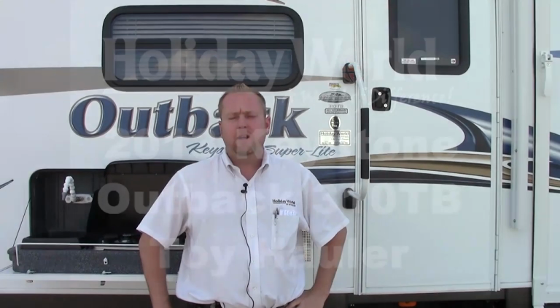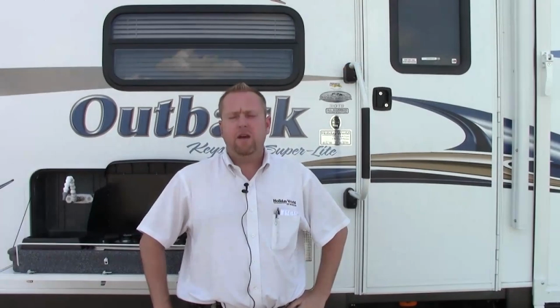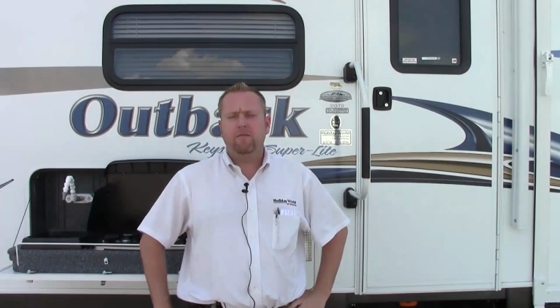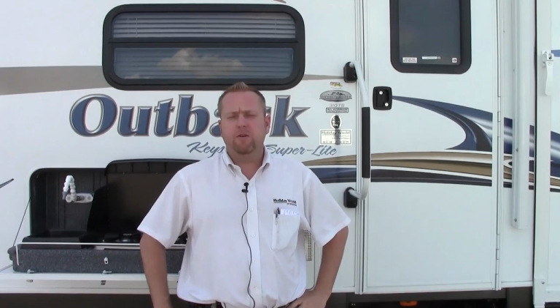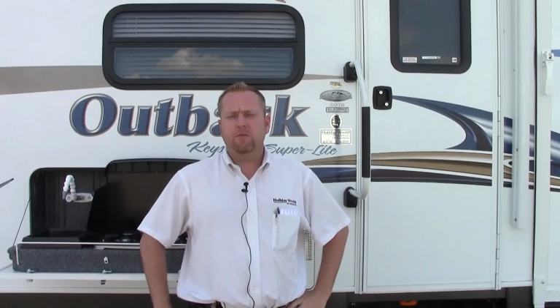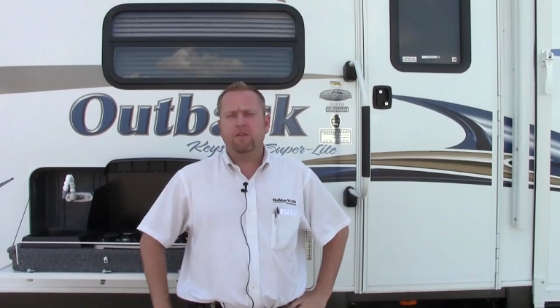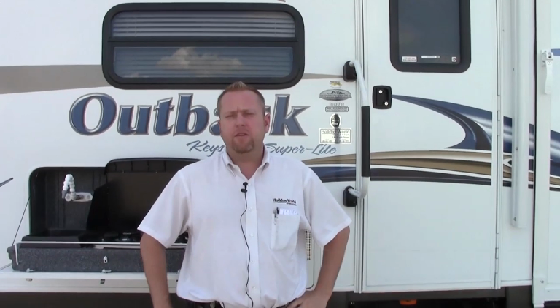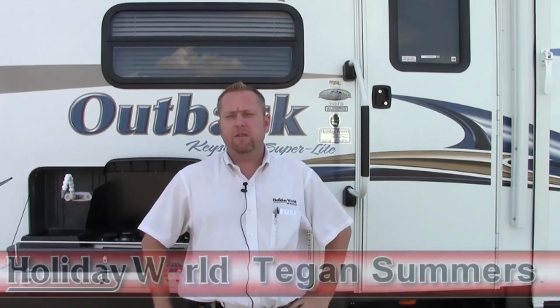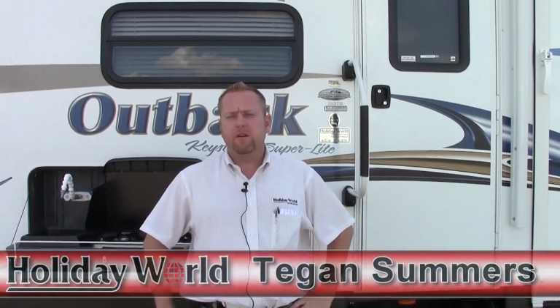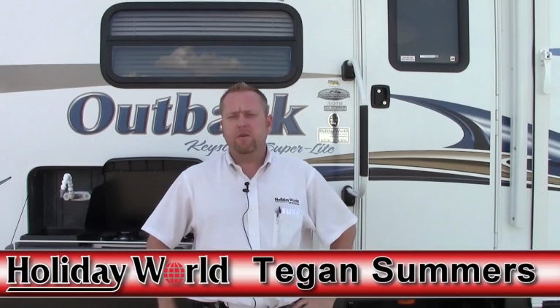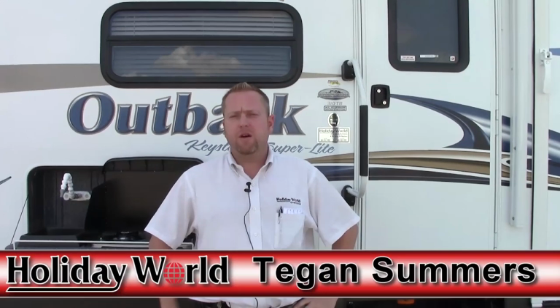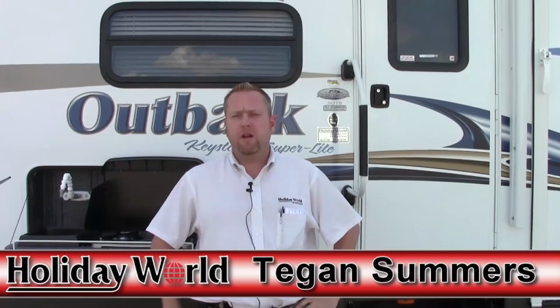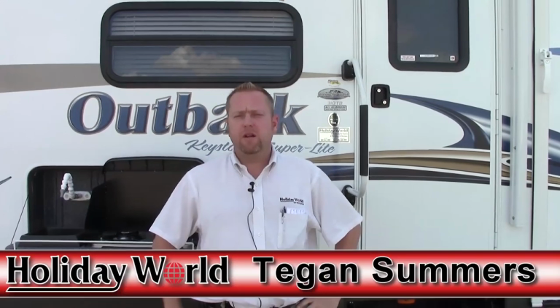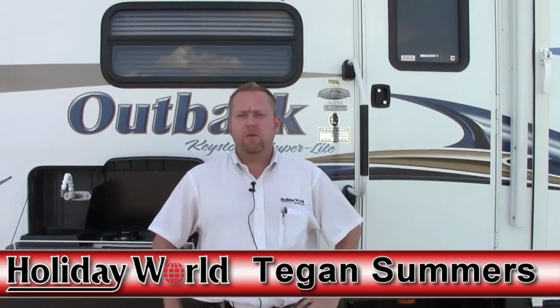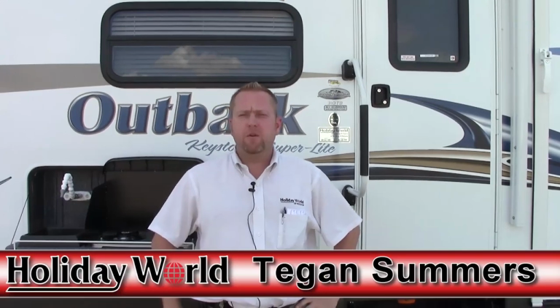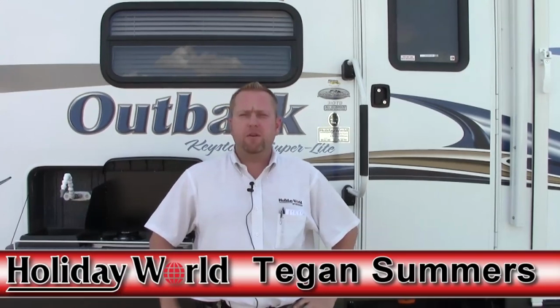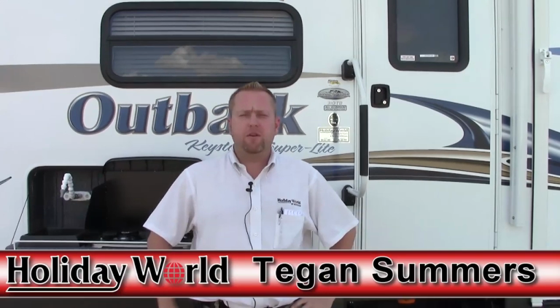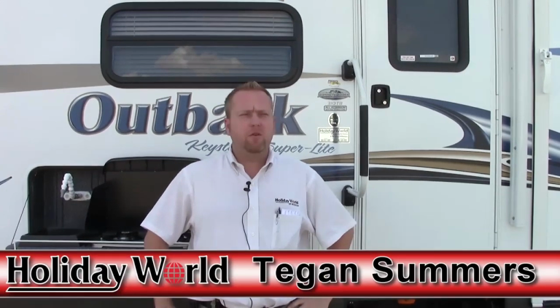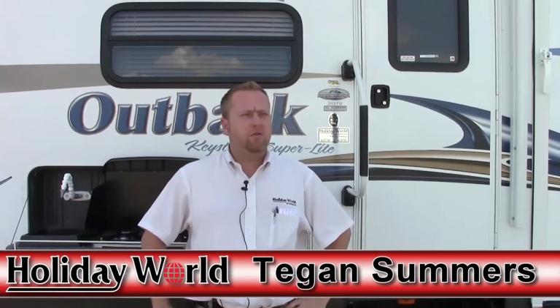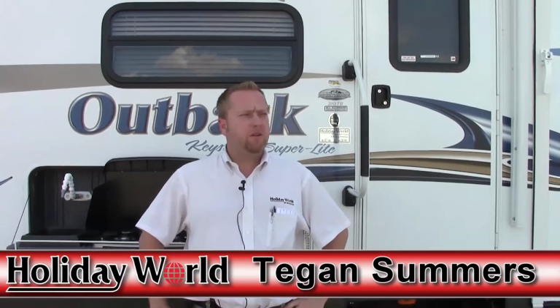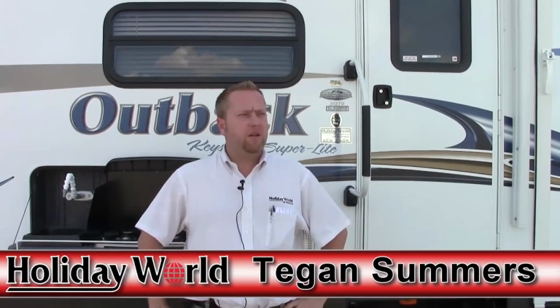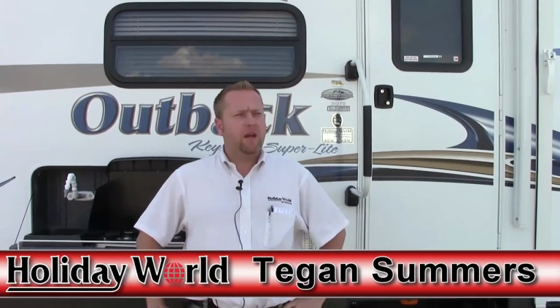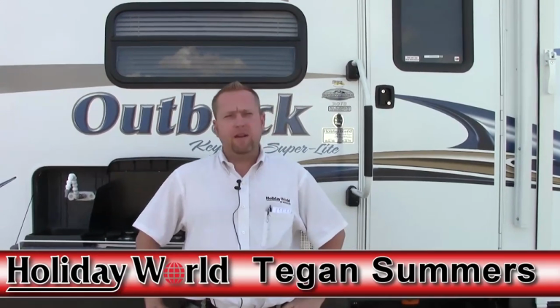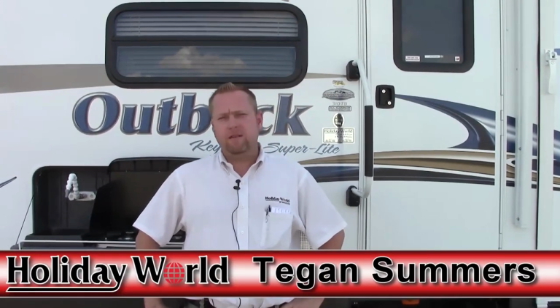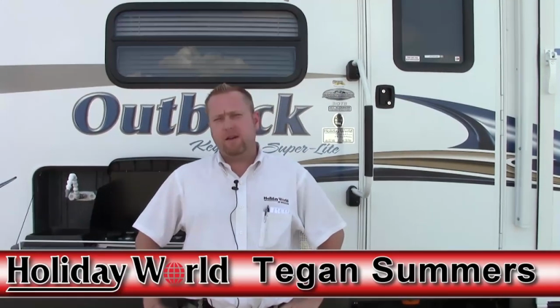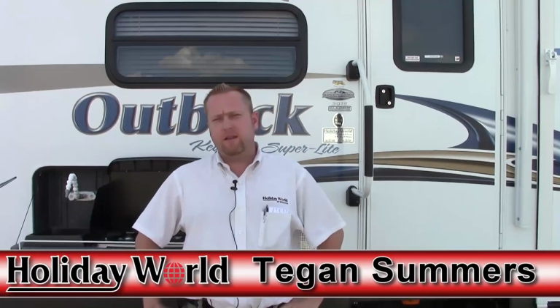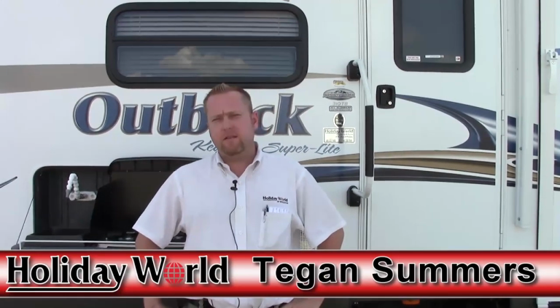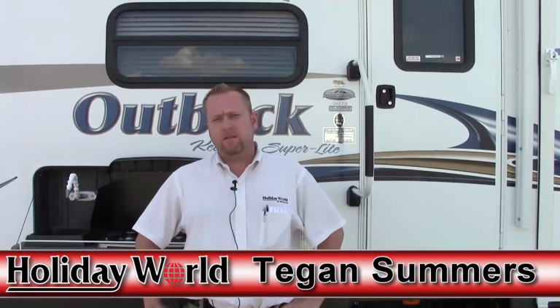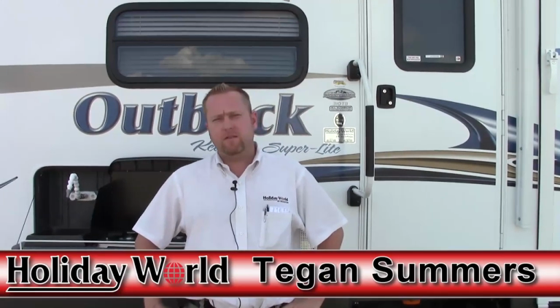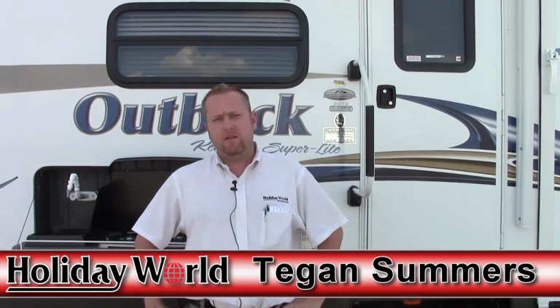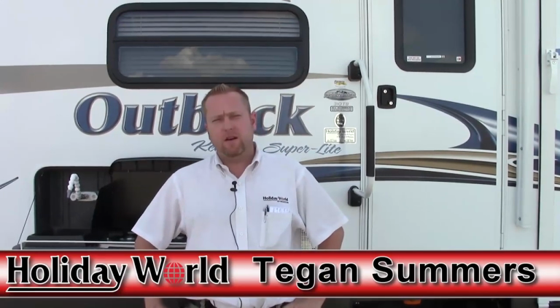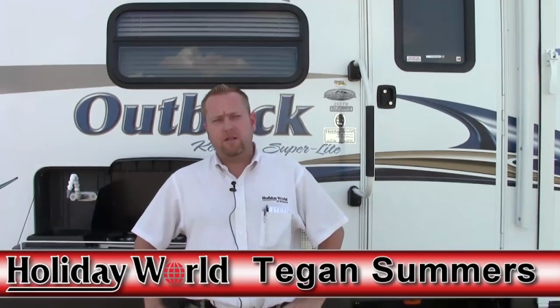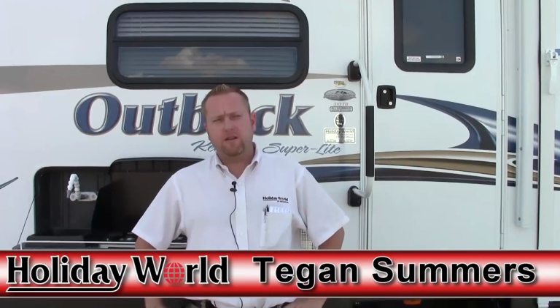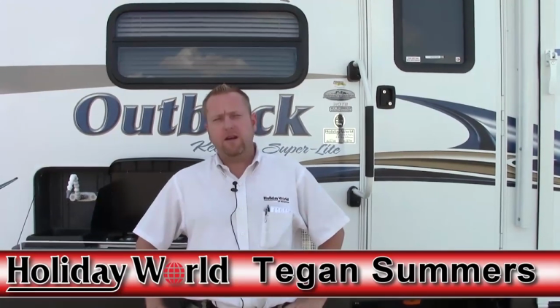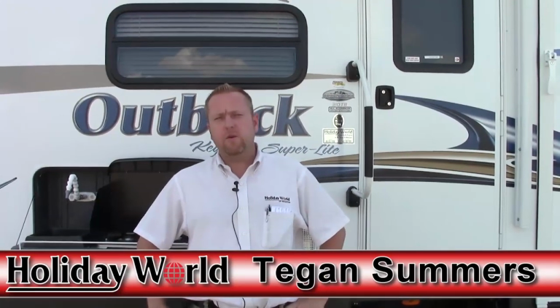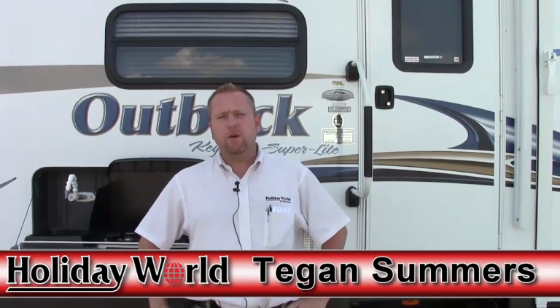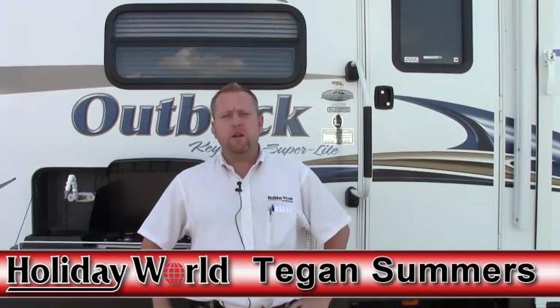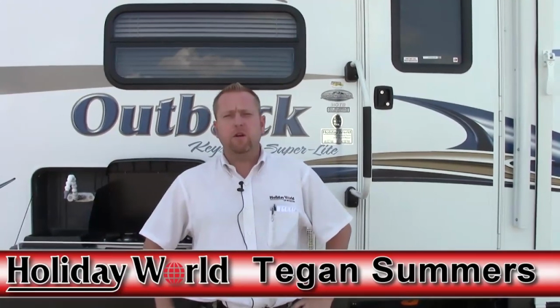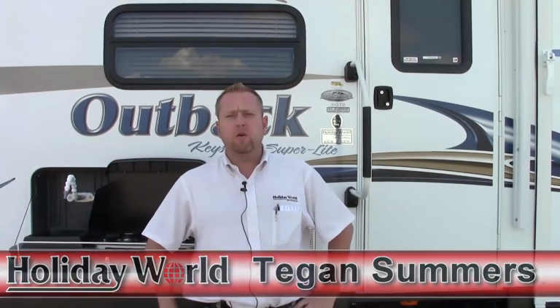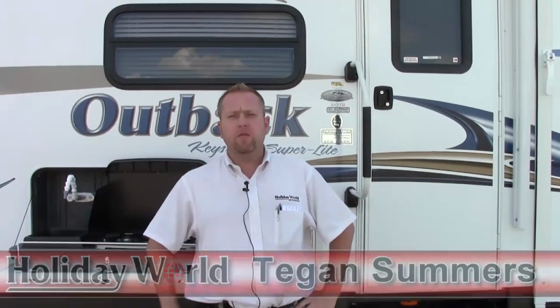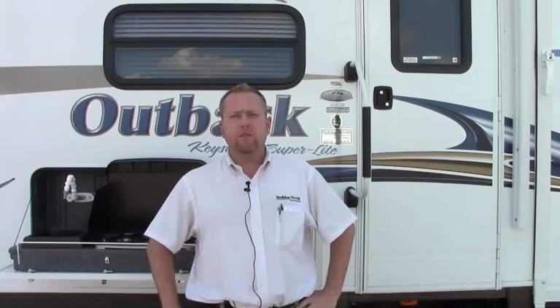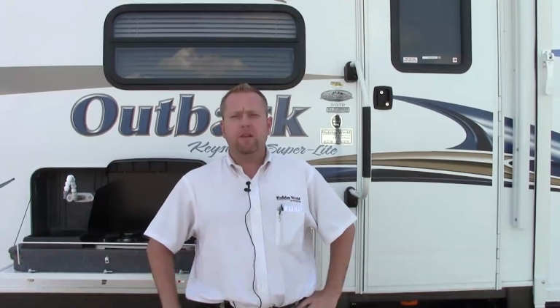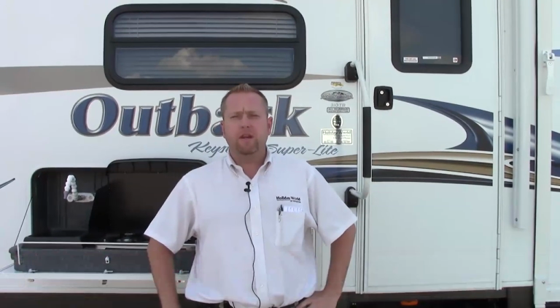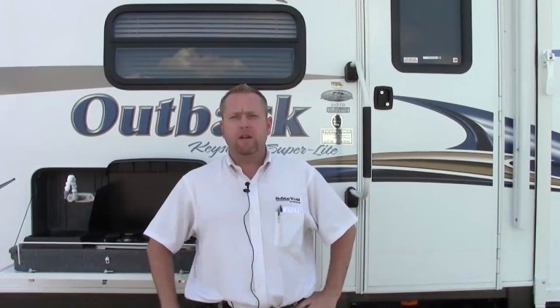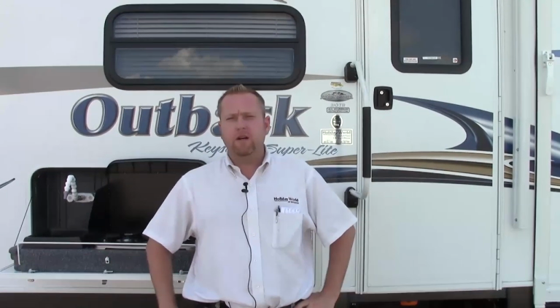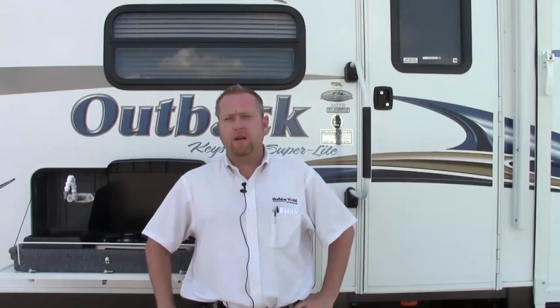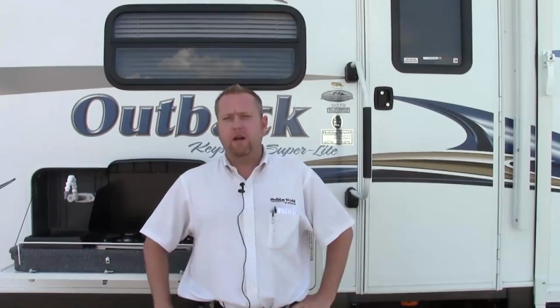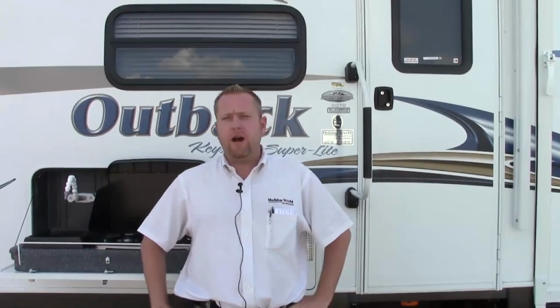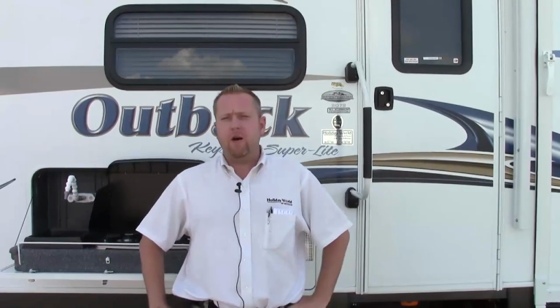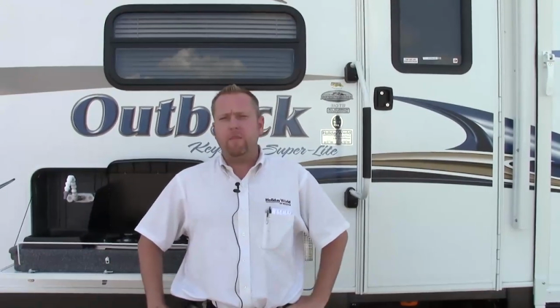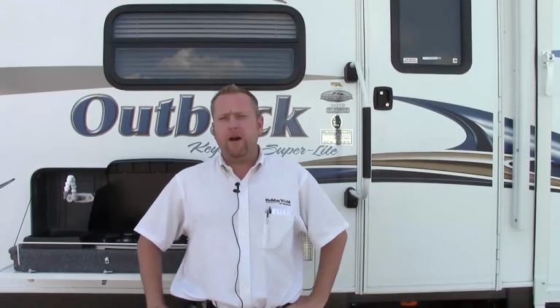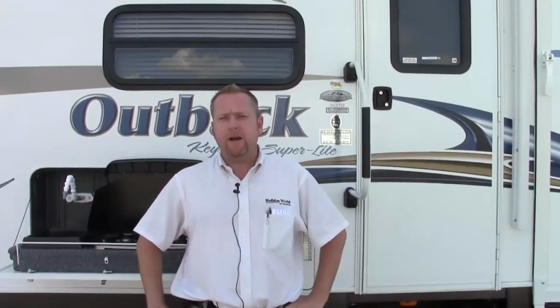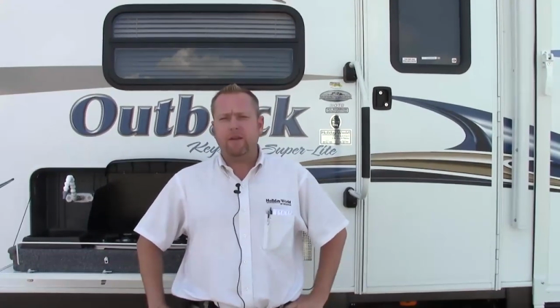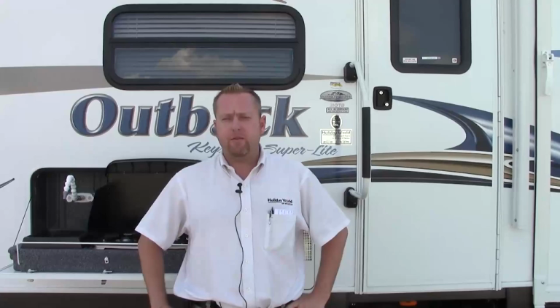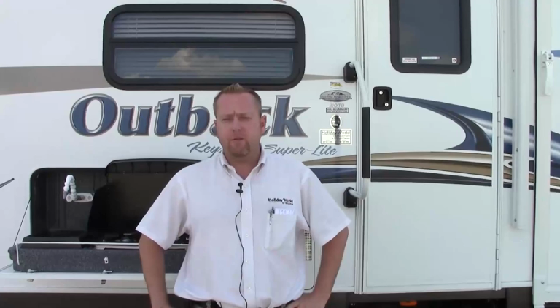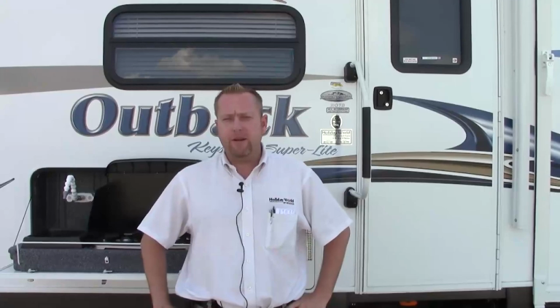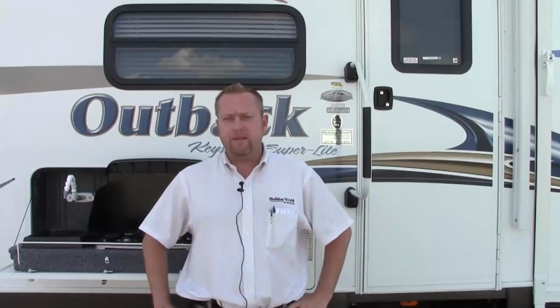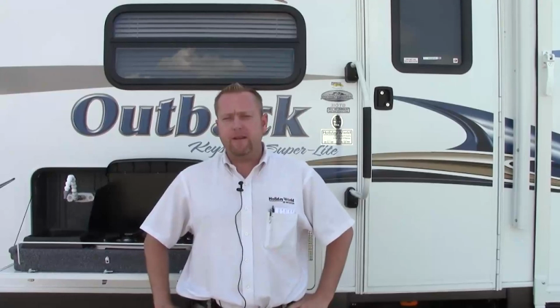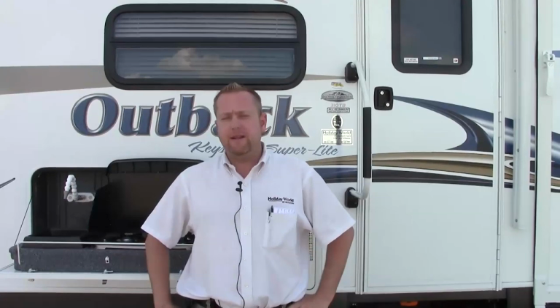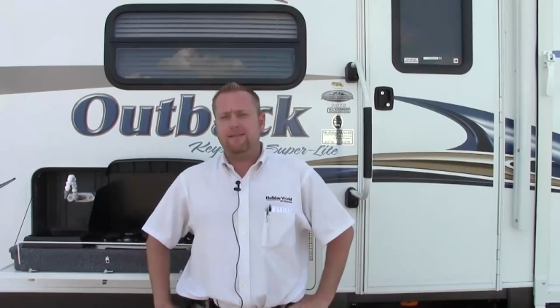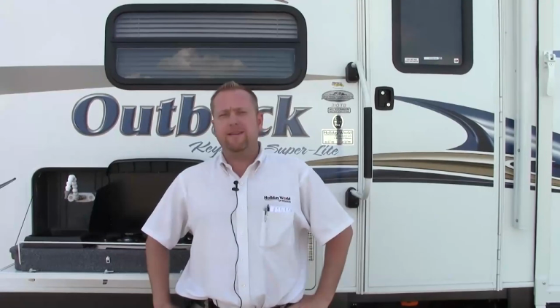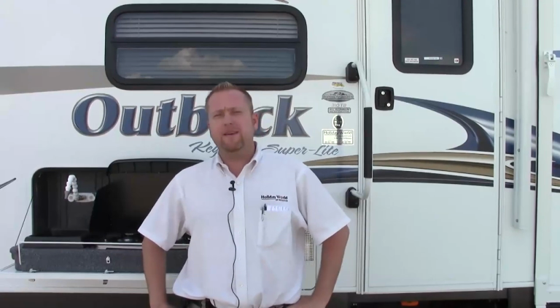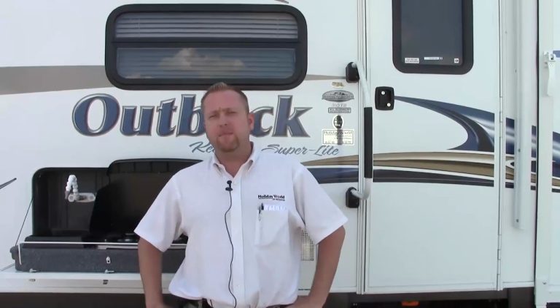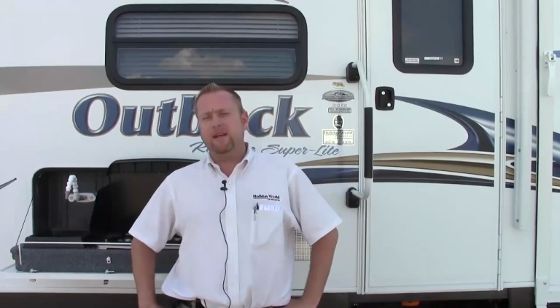Hey folks, Teejan here with Holiday World of Houston, Katy, Texas. Today we're going to go over the Outback 310 TB.